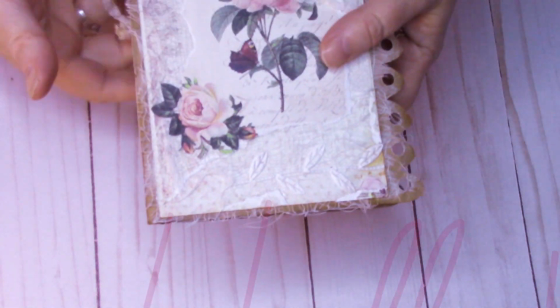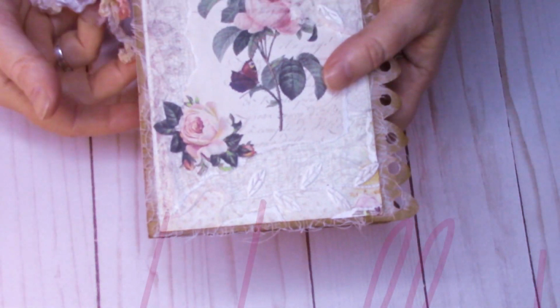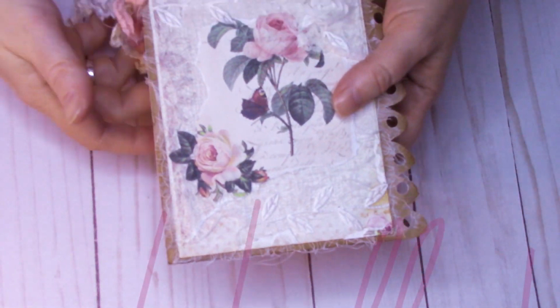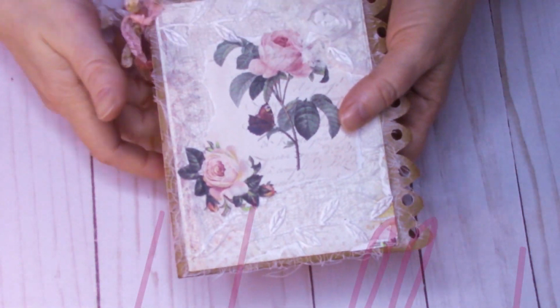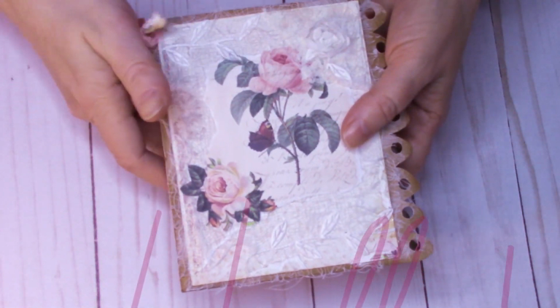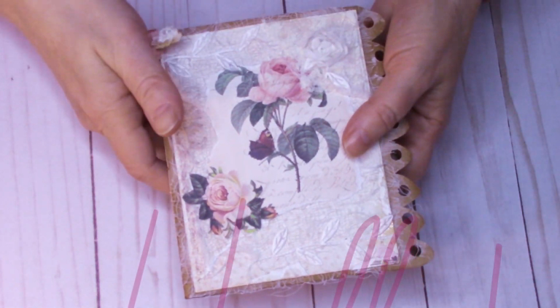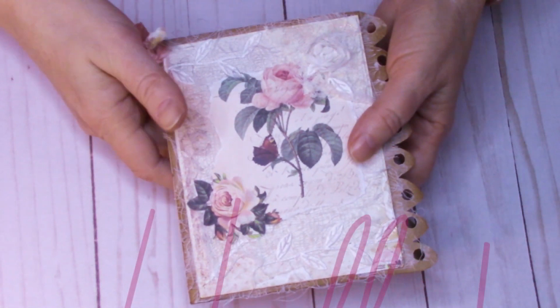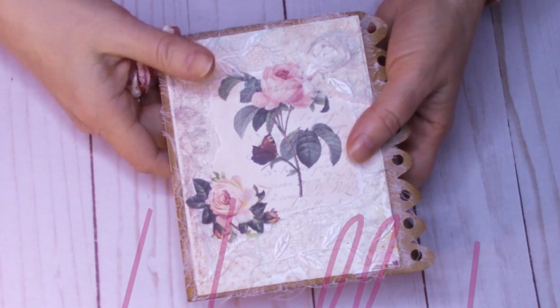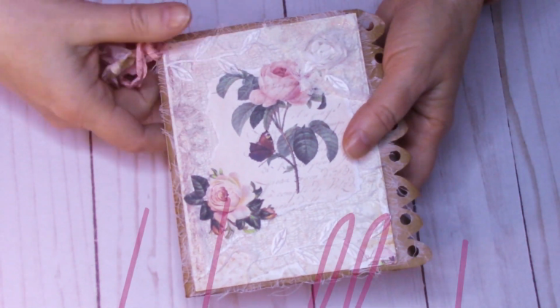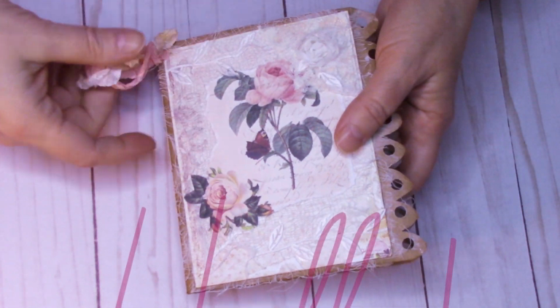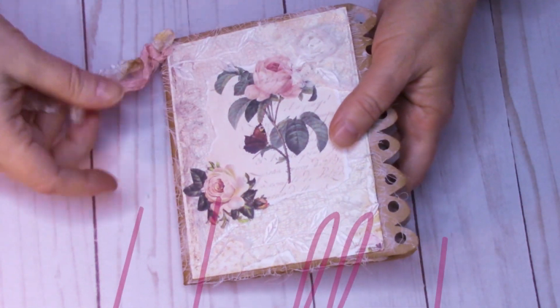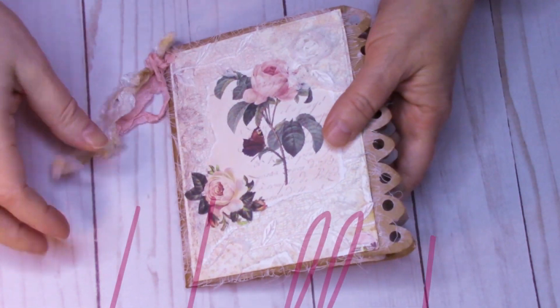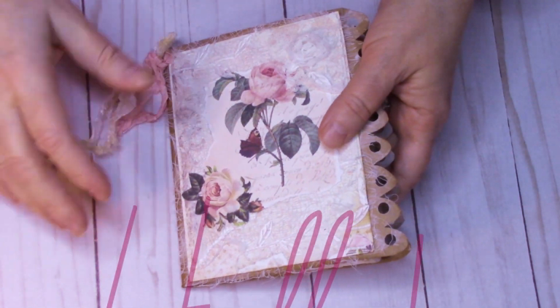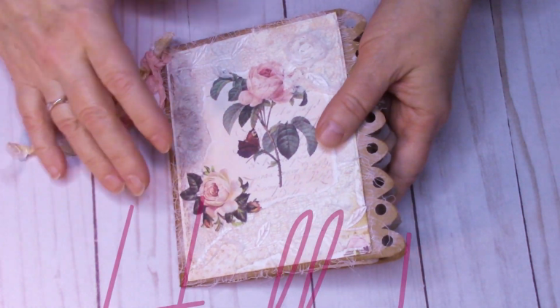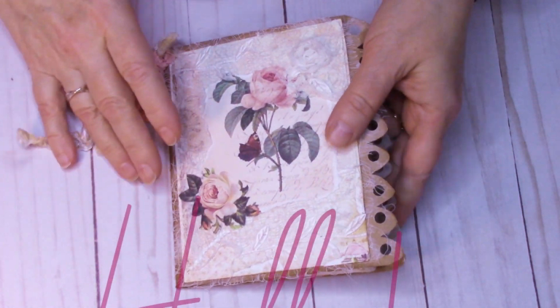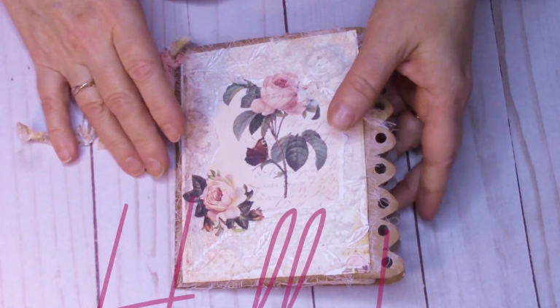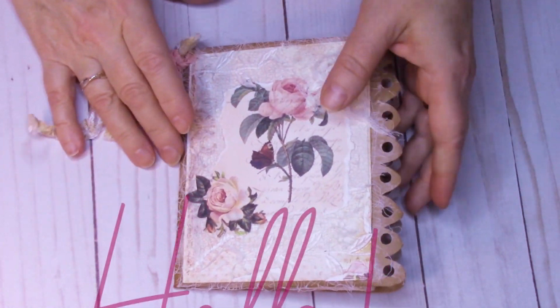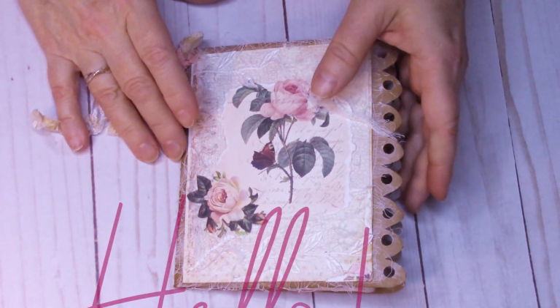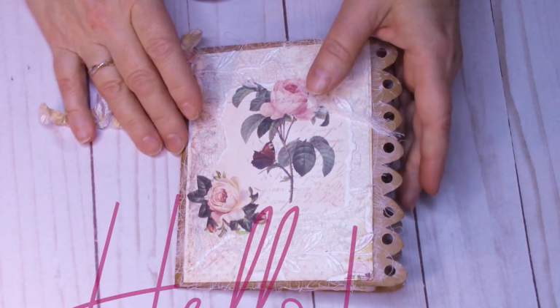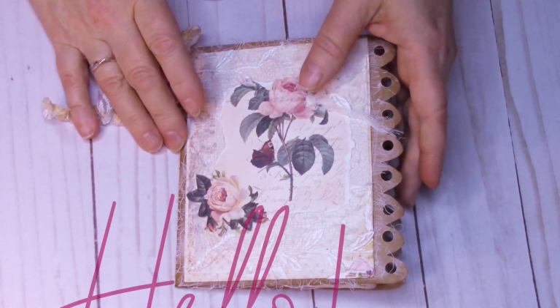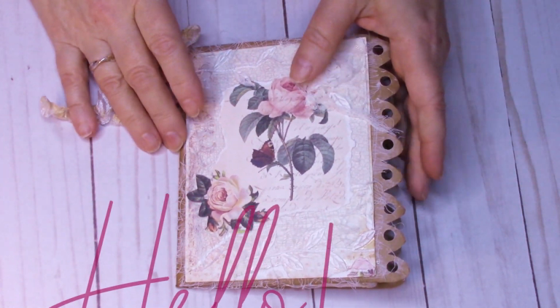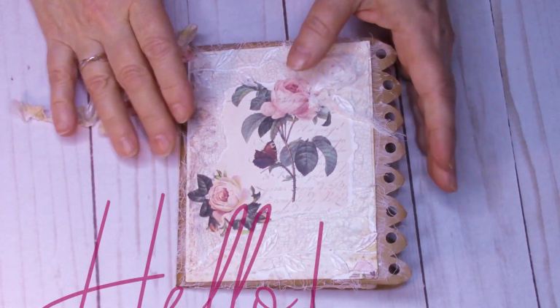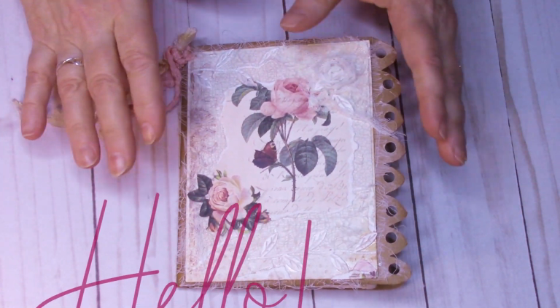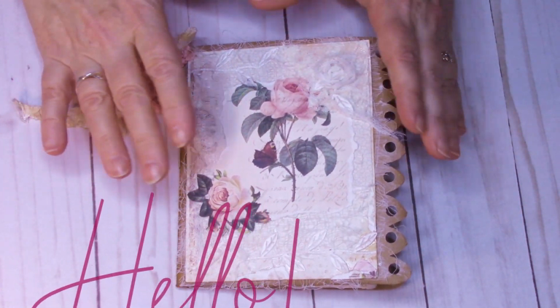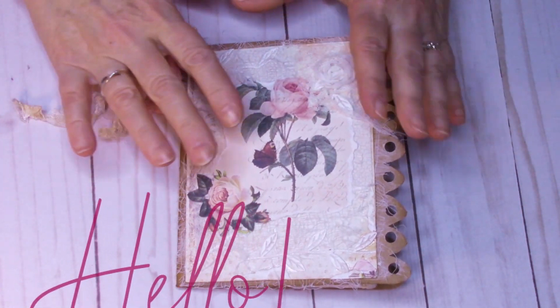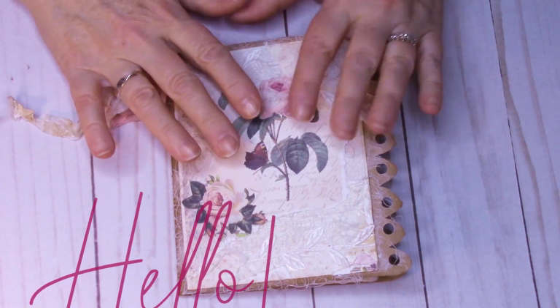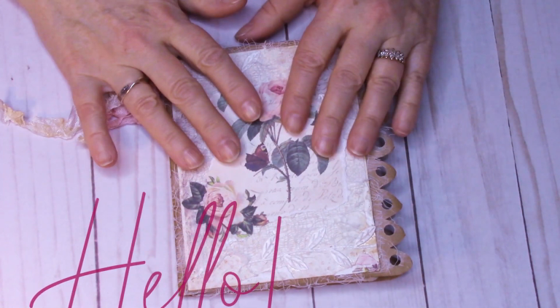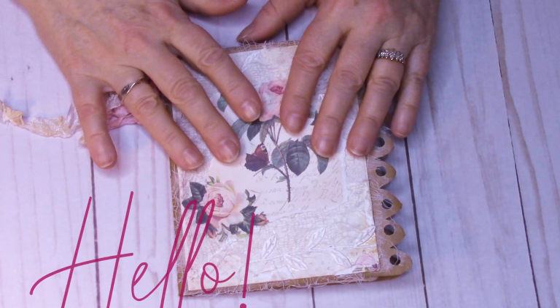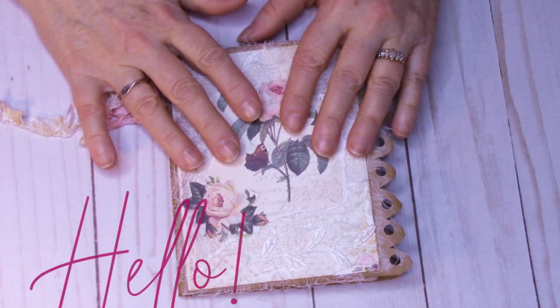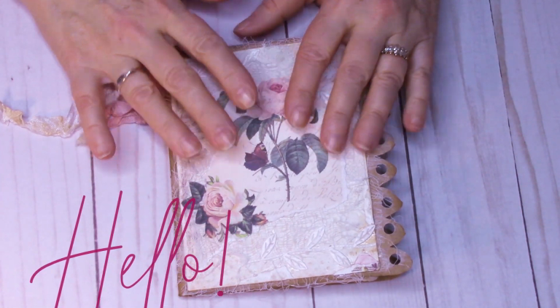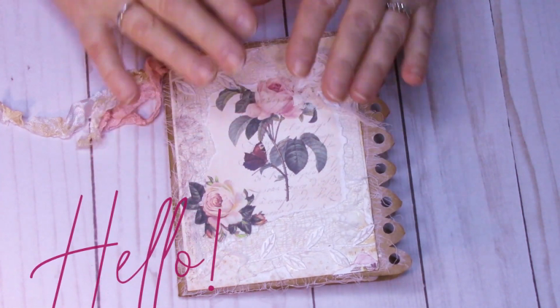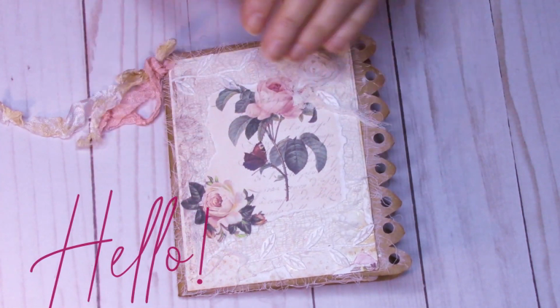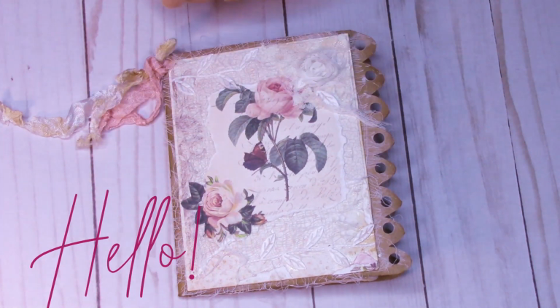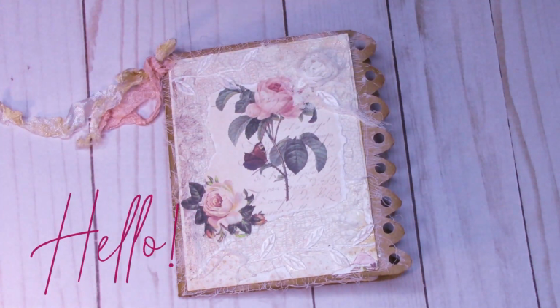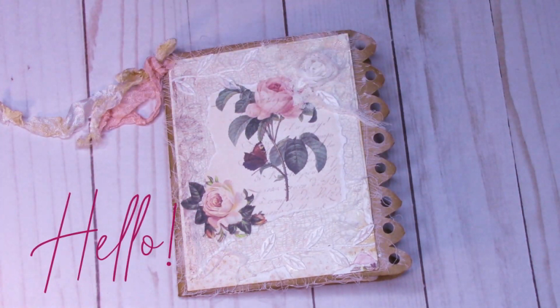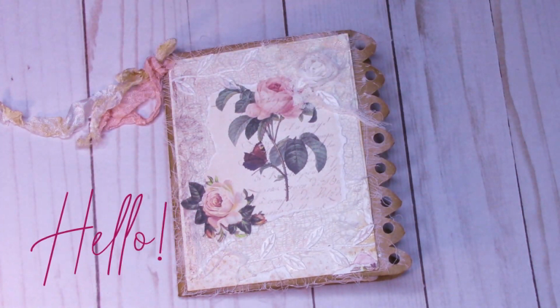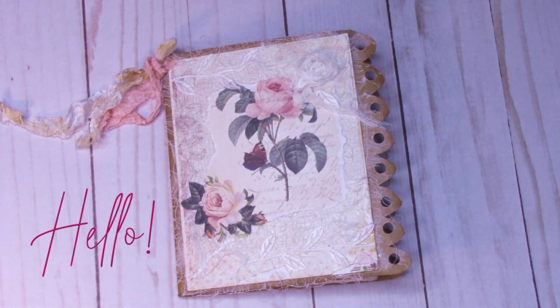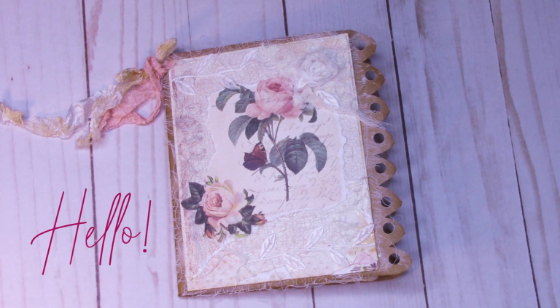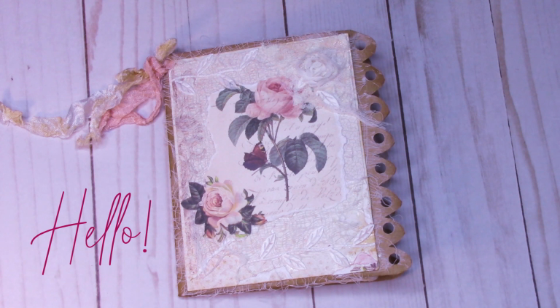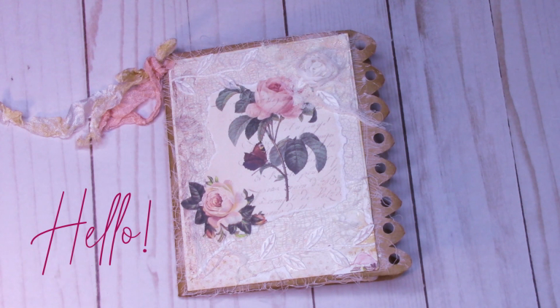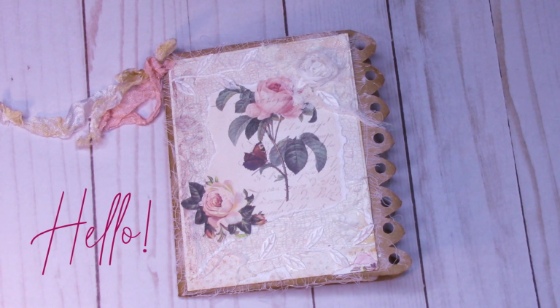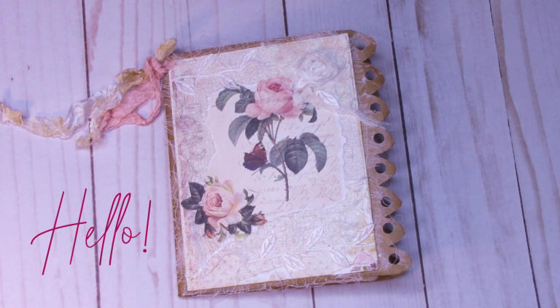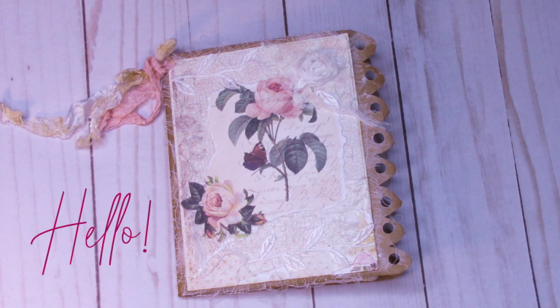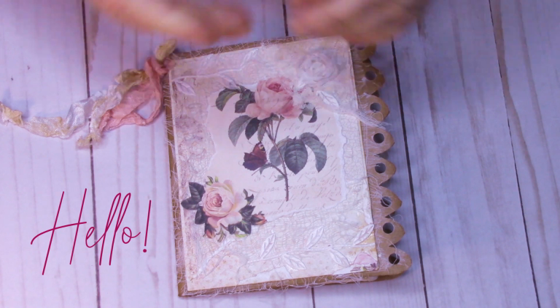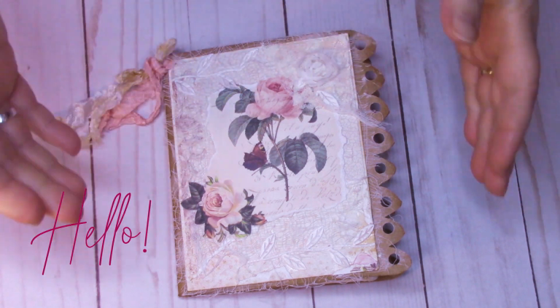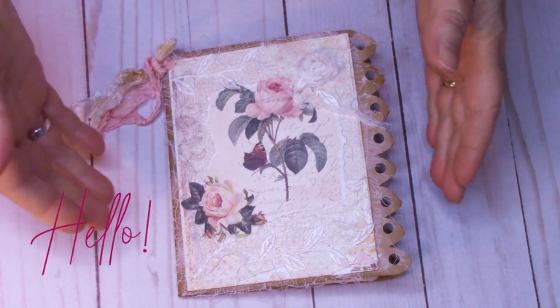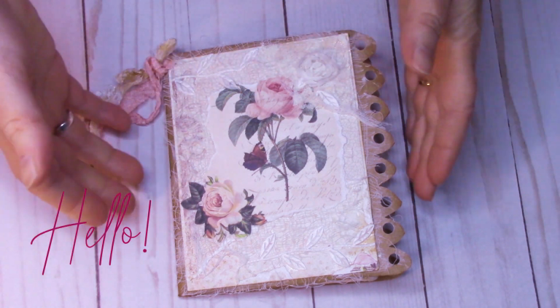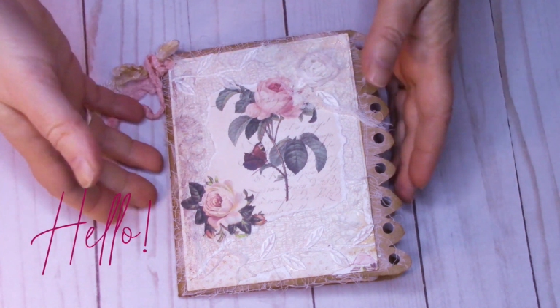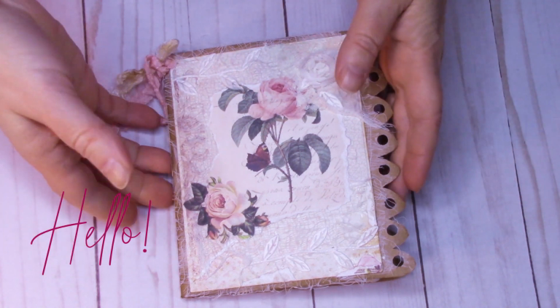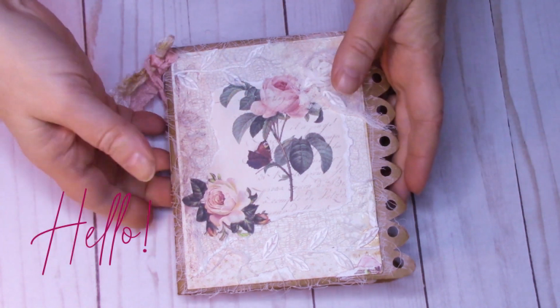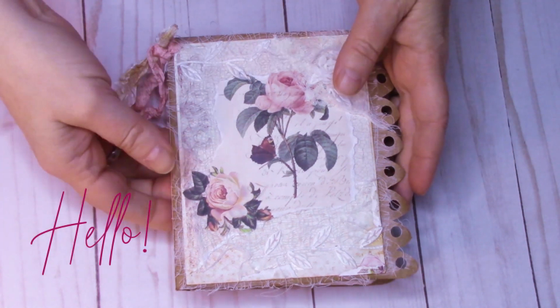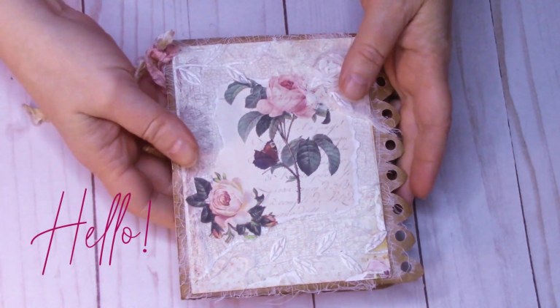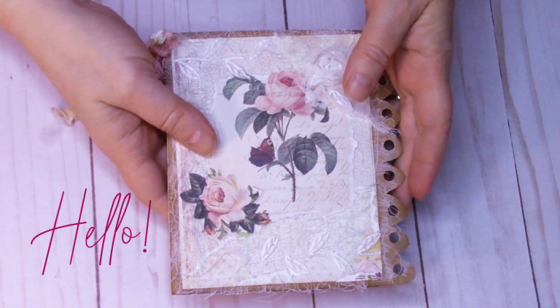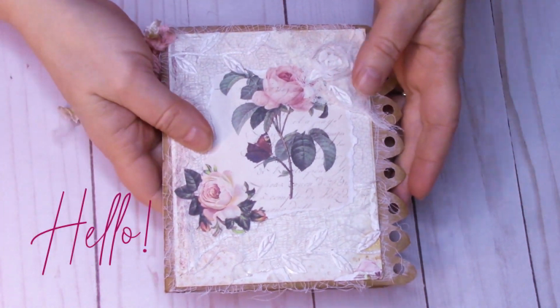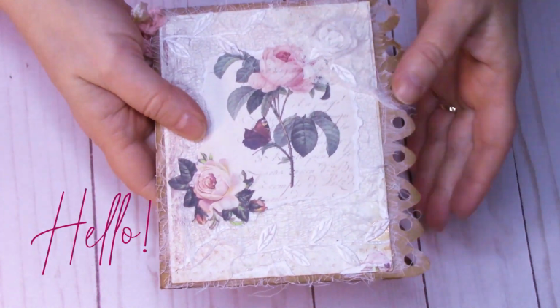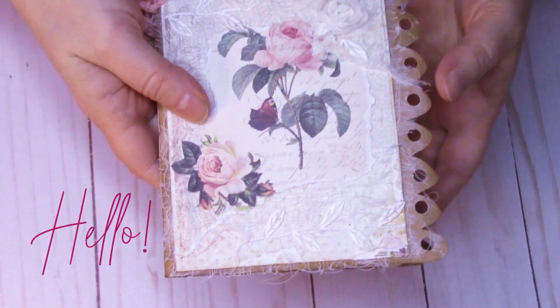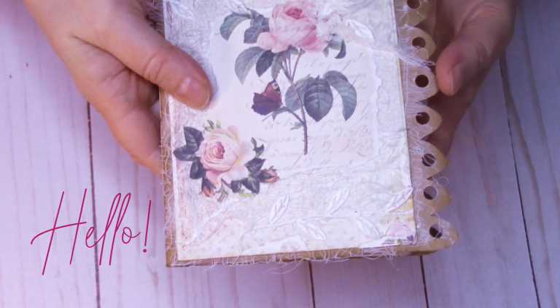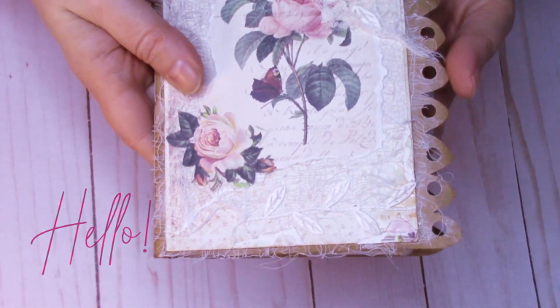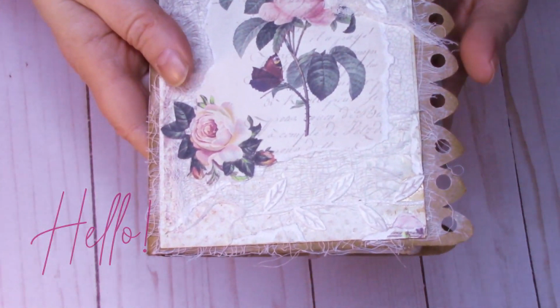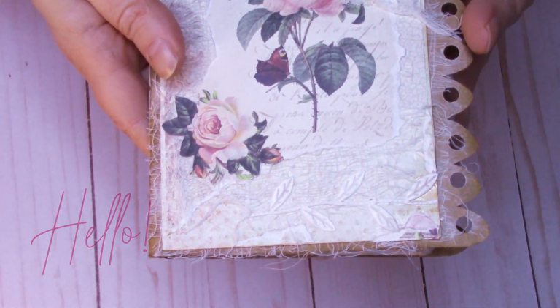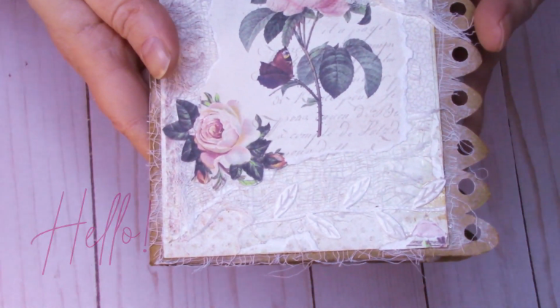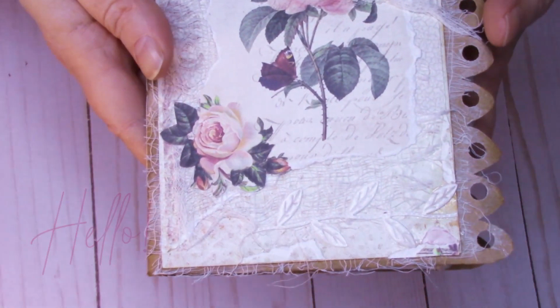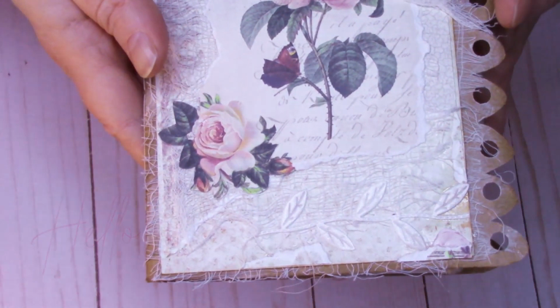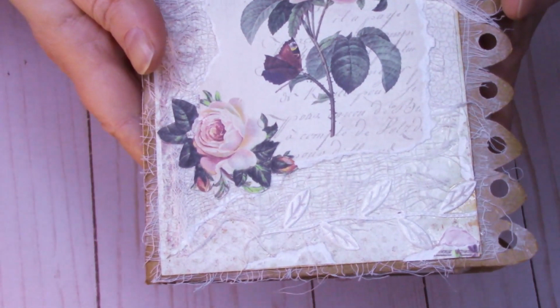Hello everybody. I hope you're having a great day. I want to hop on really quick and share with you this delightfully sweet book that I recently made.